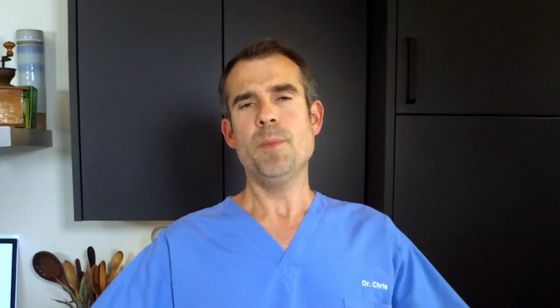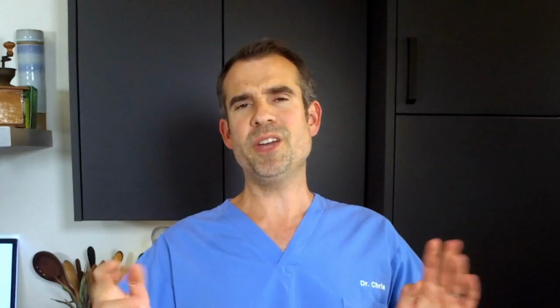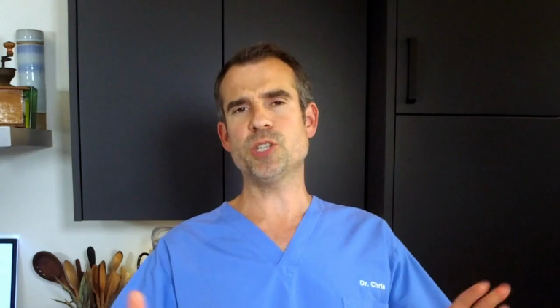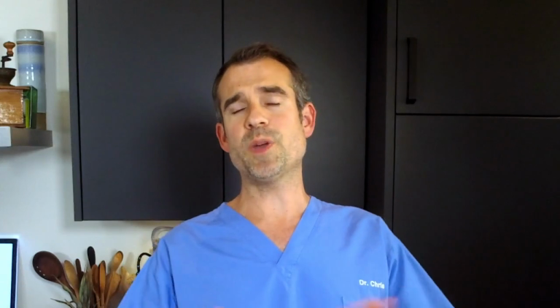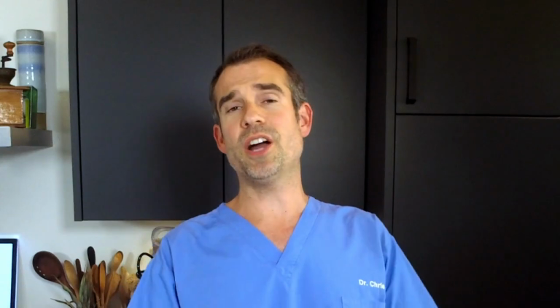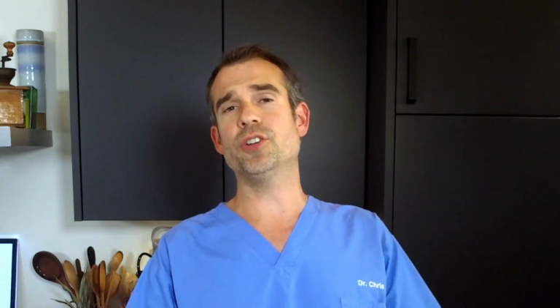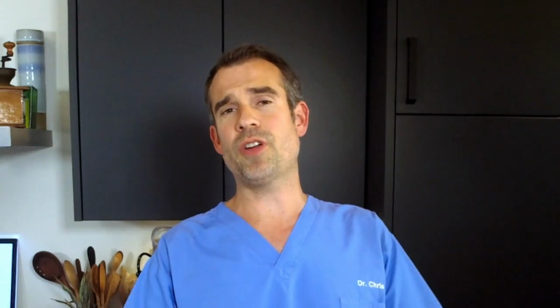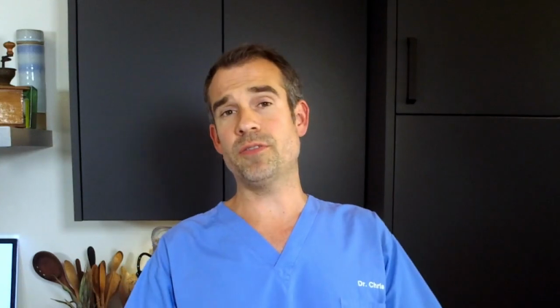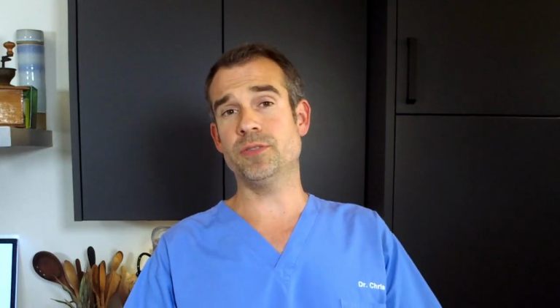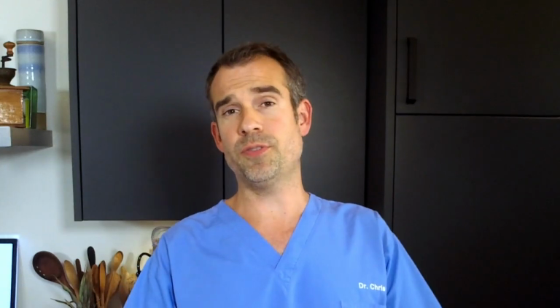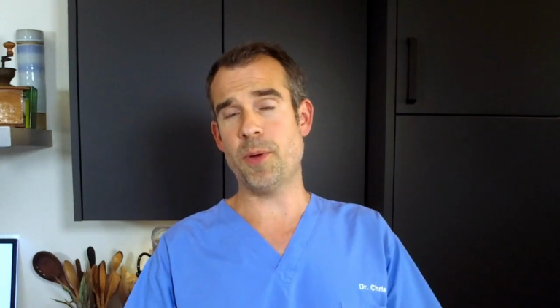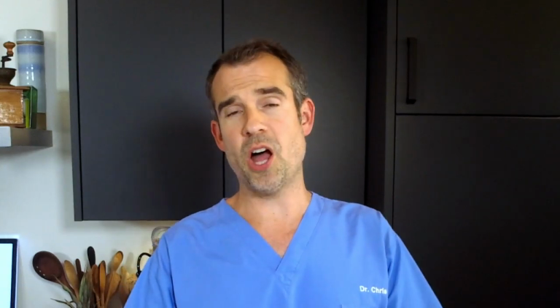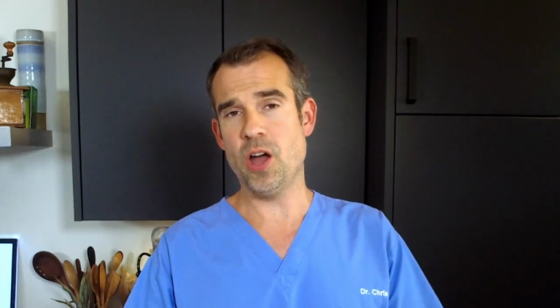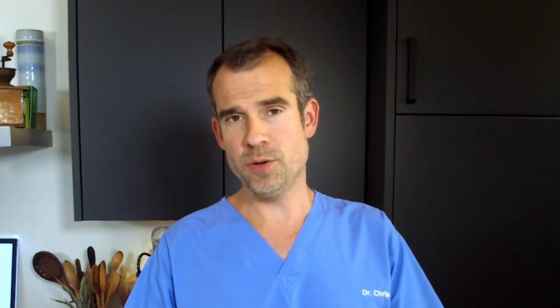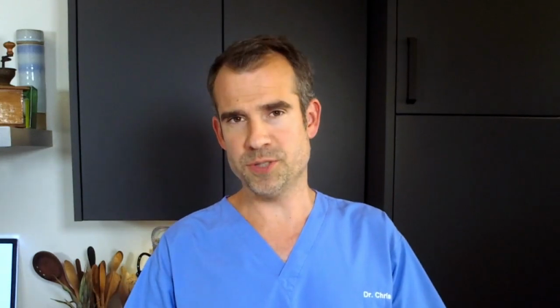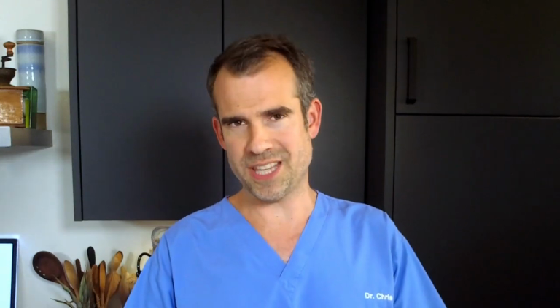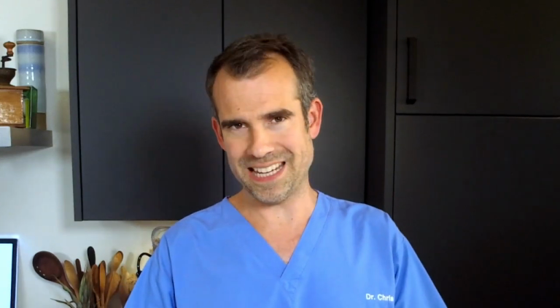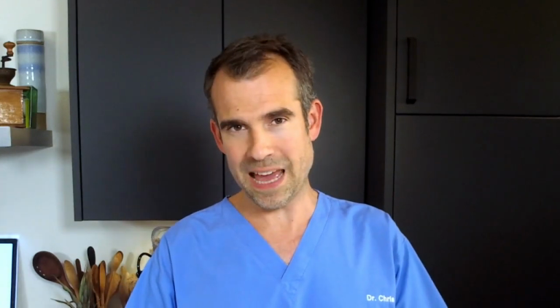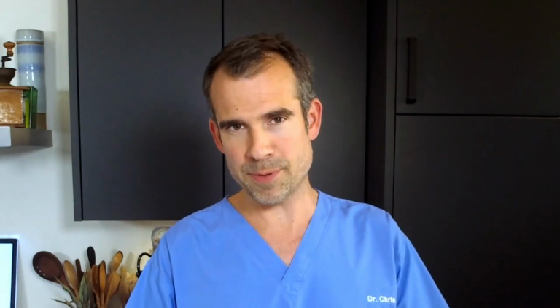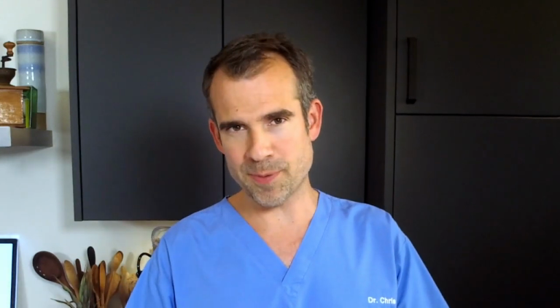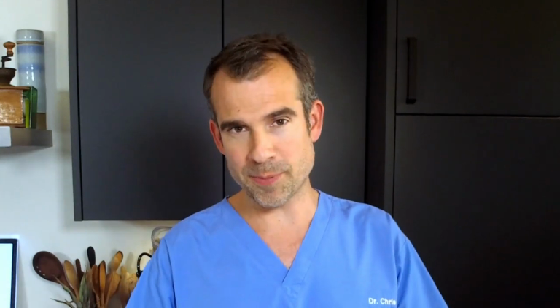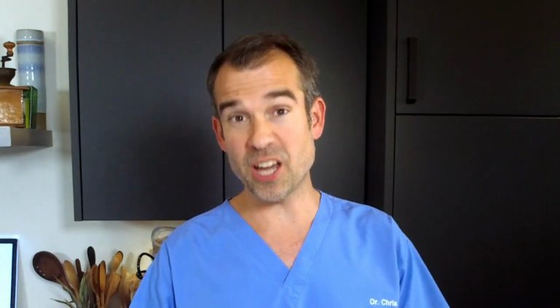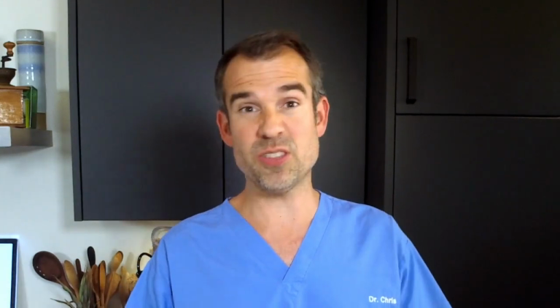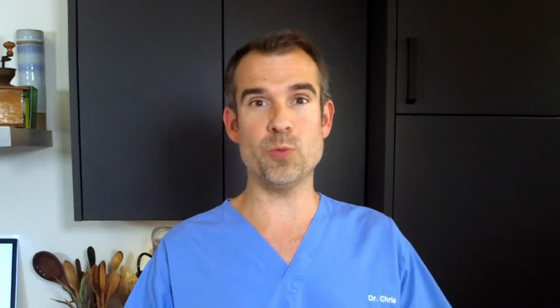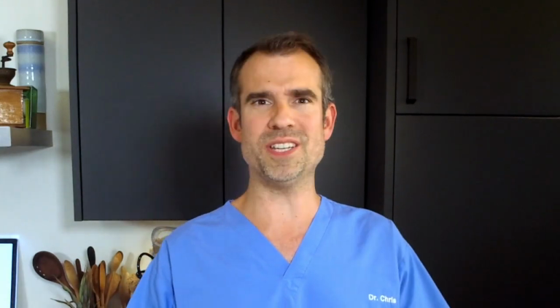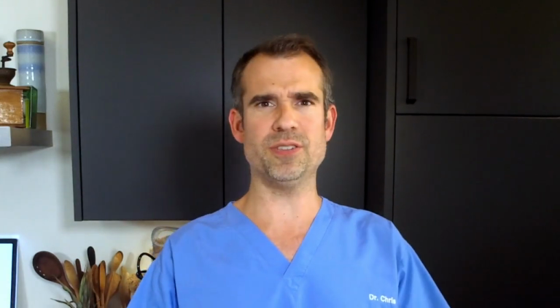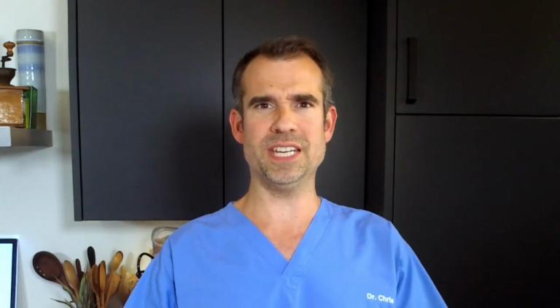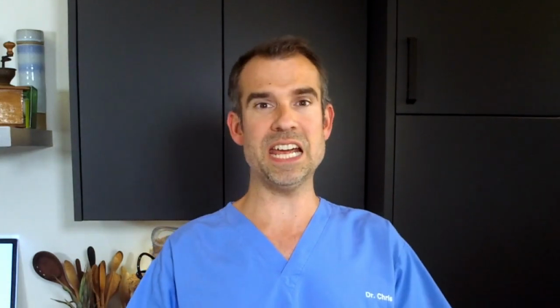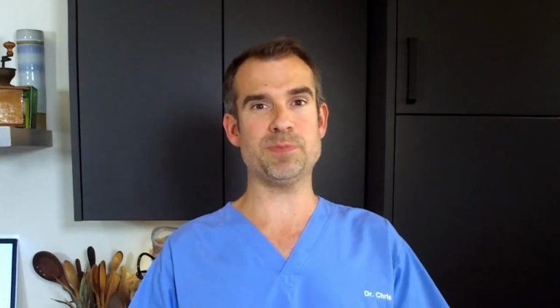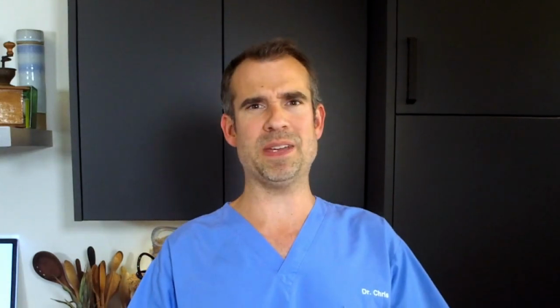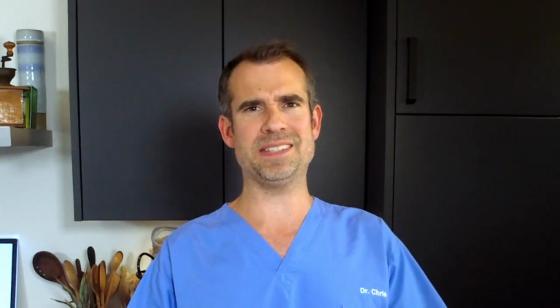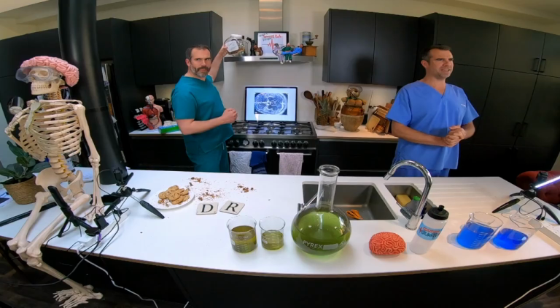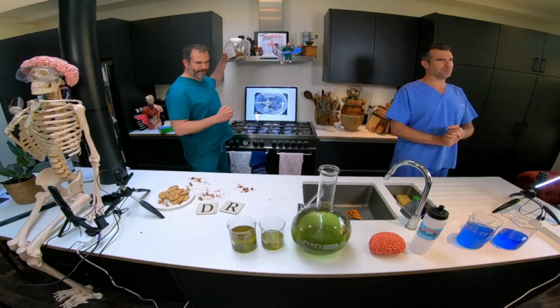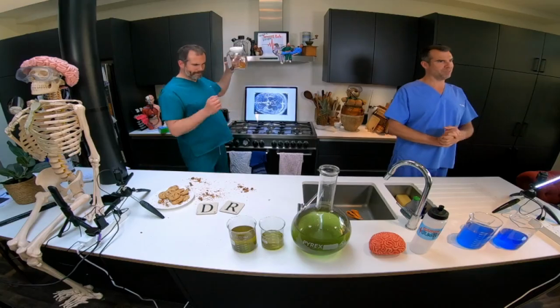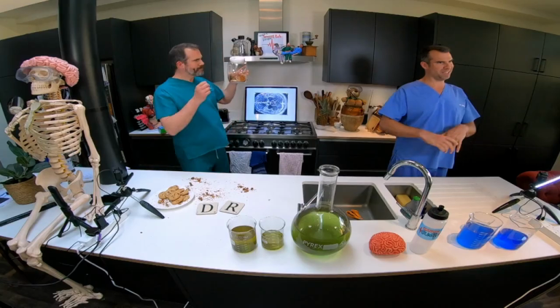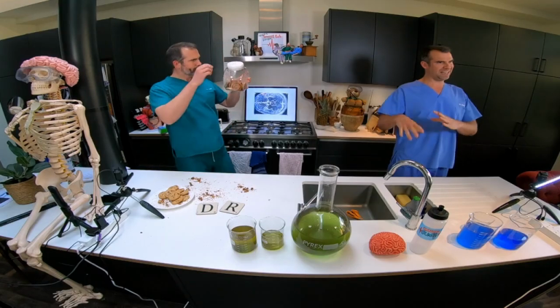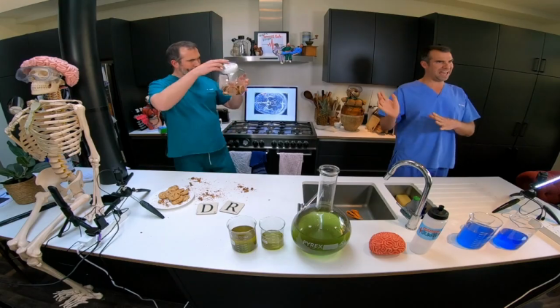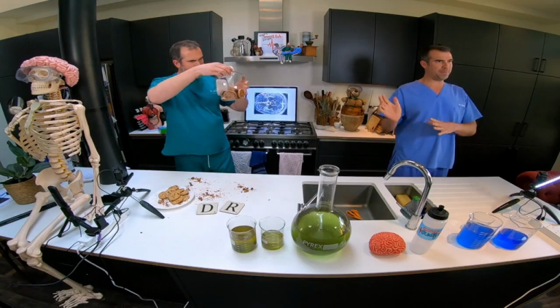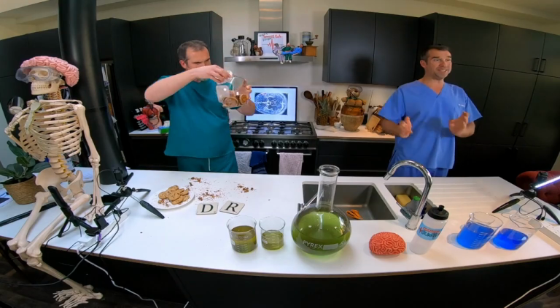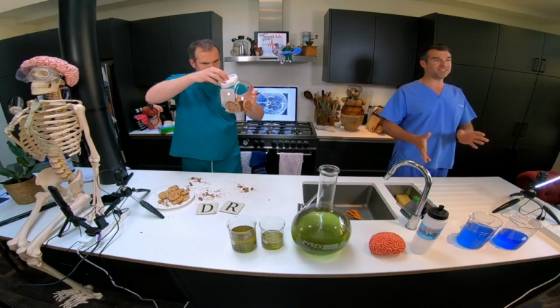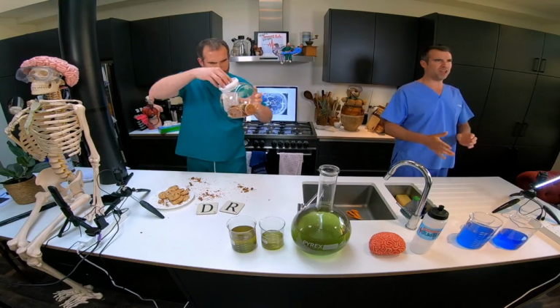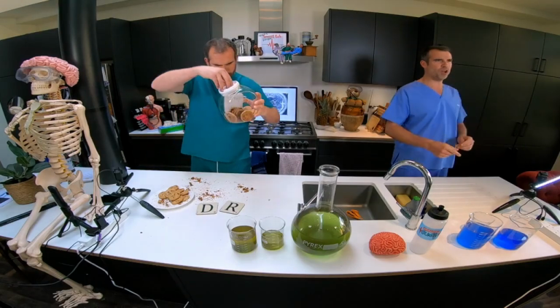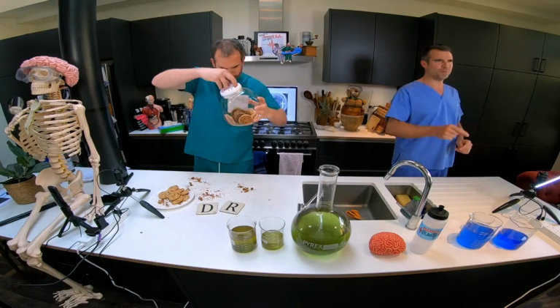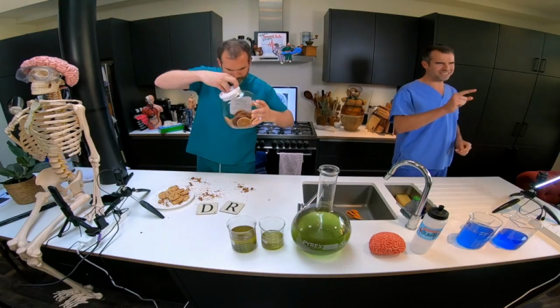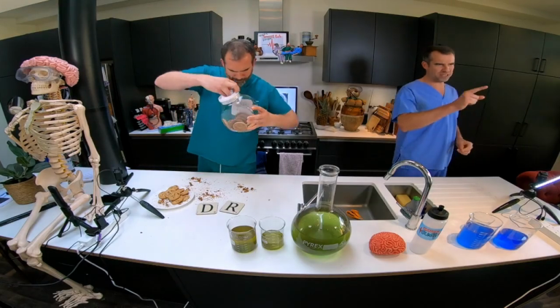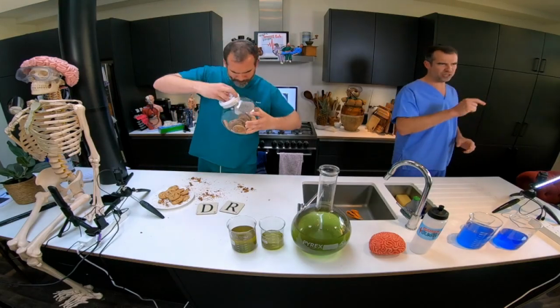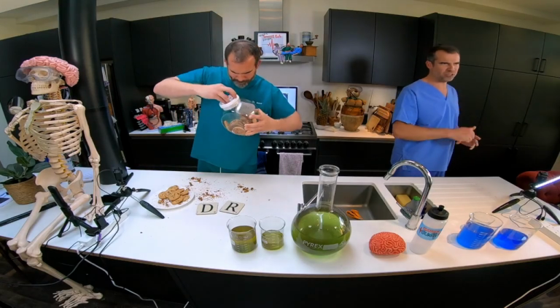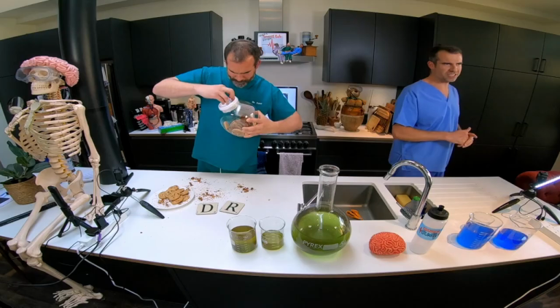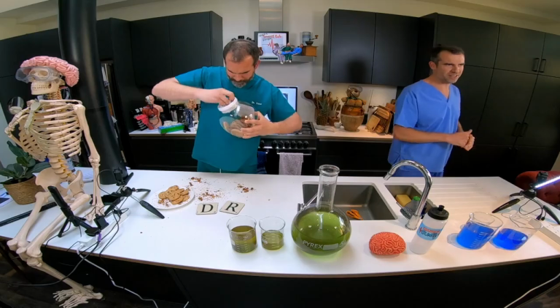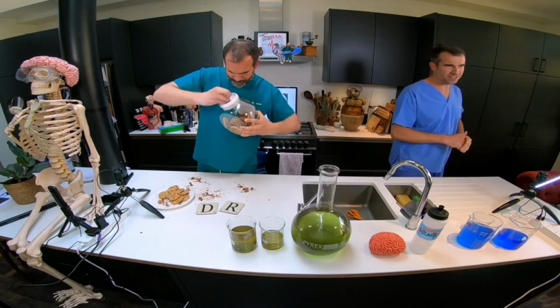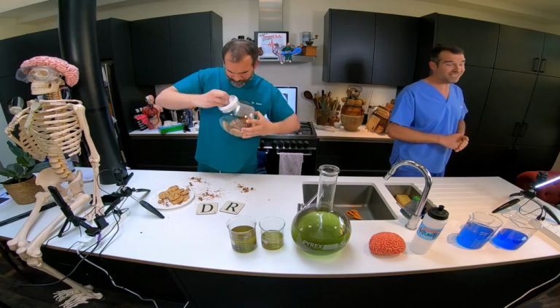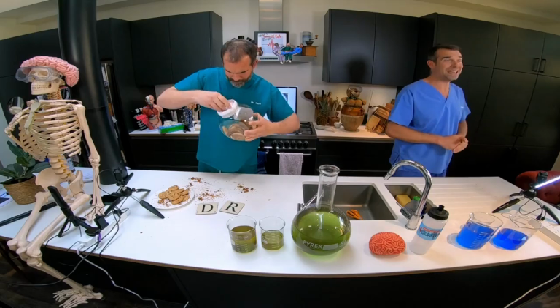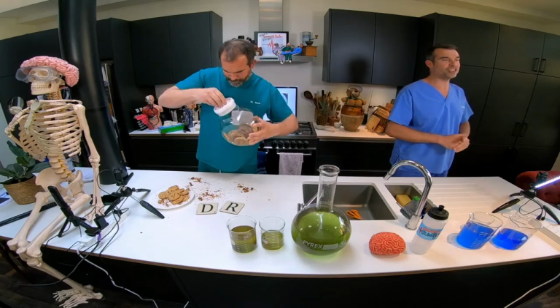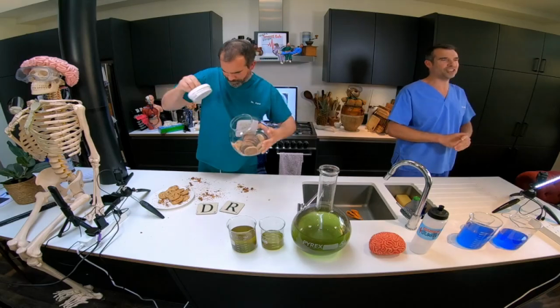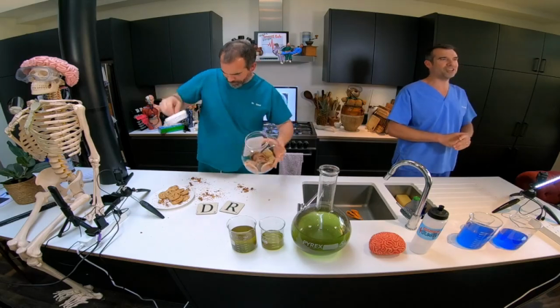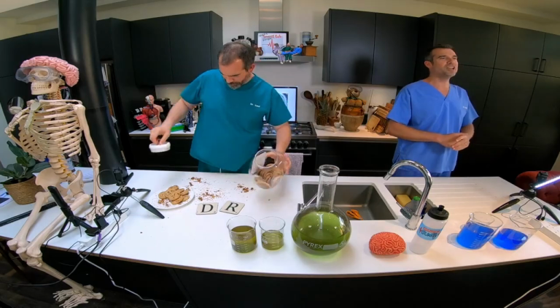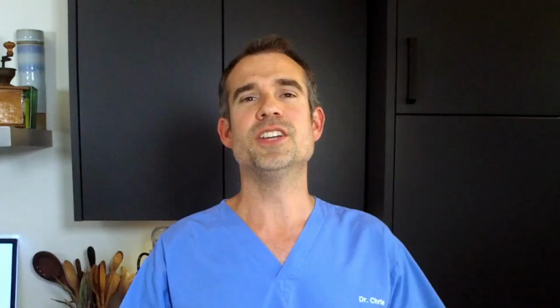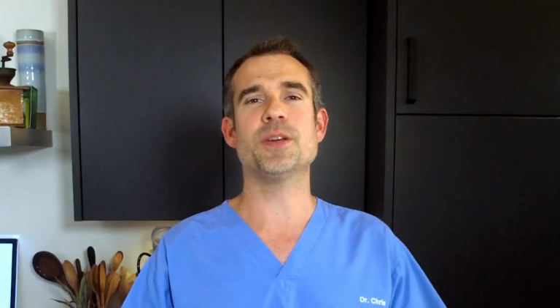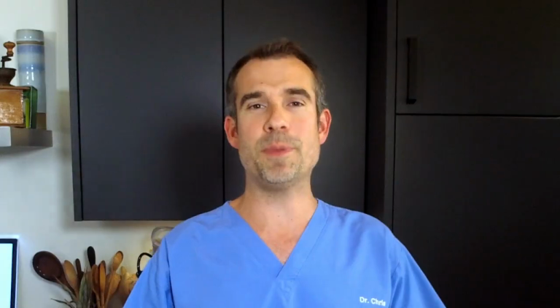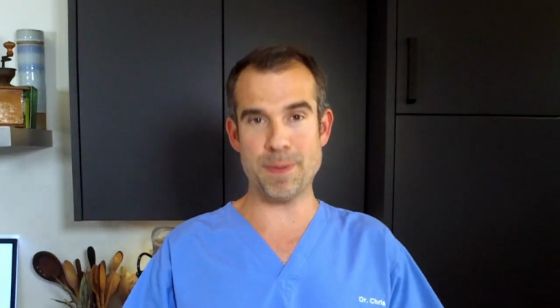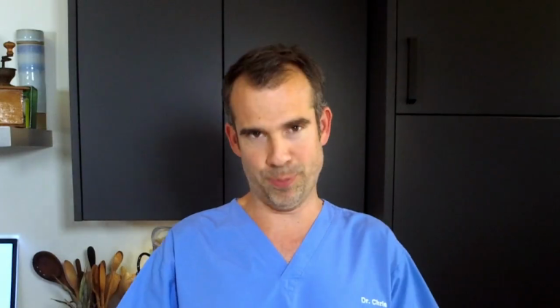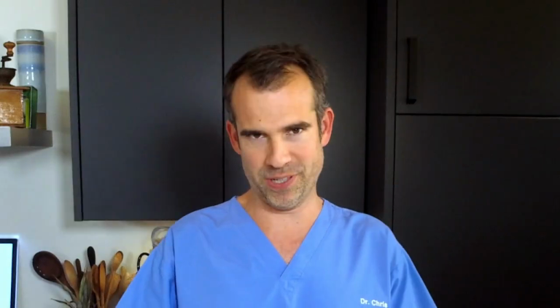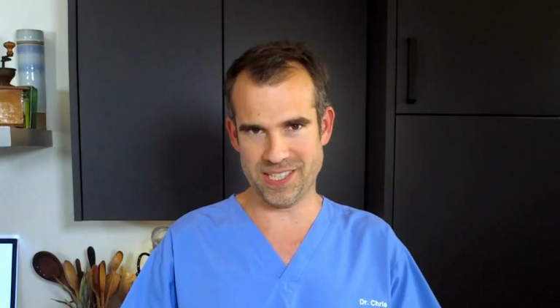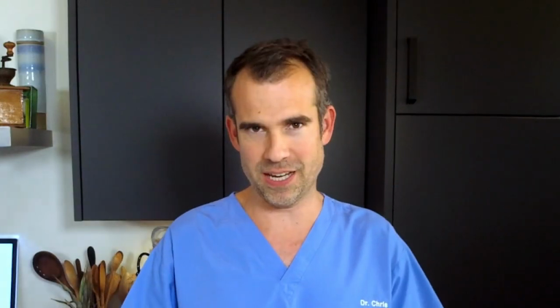Because we can't travel from our homes to the lab at the moment, I thought we'd do the next best thing and bring the lab into the home — into Dr. Zand's kitchen, to be precise.